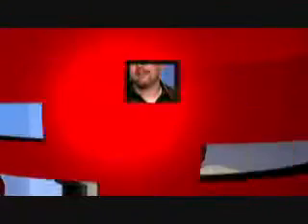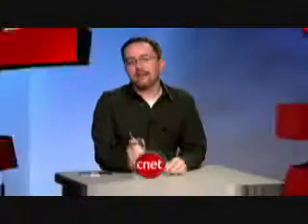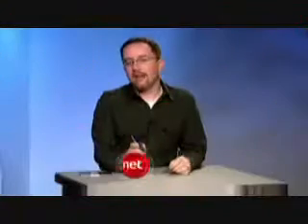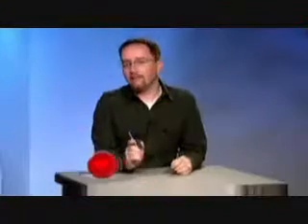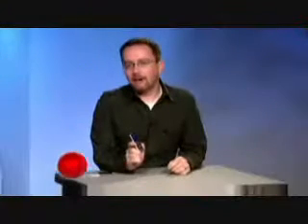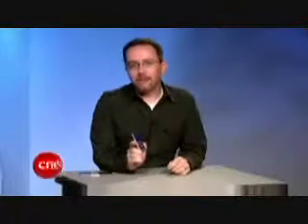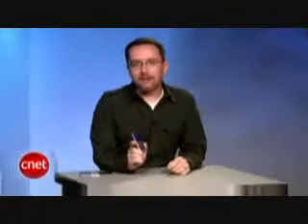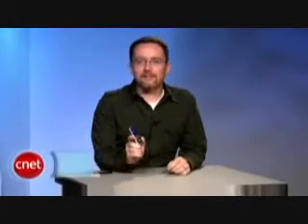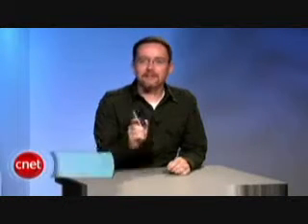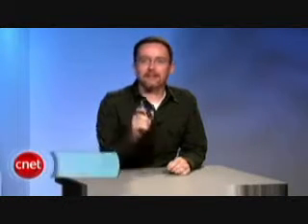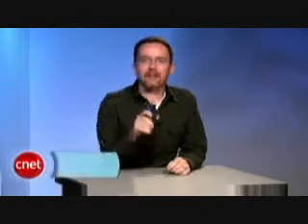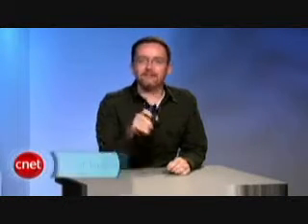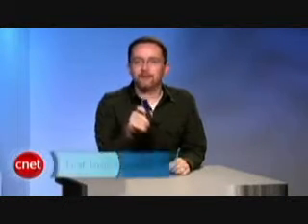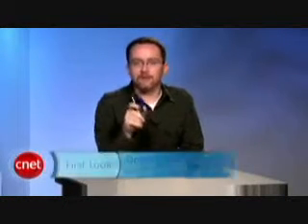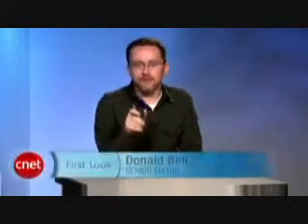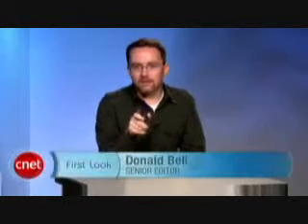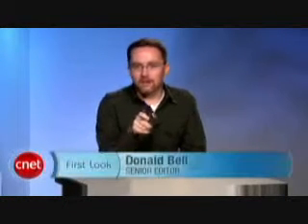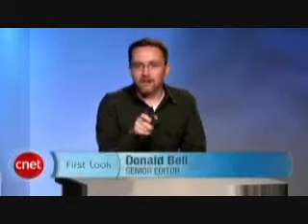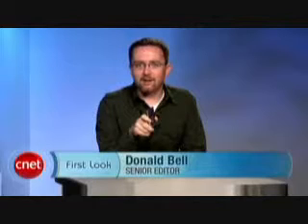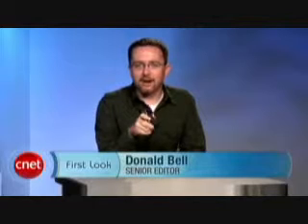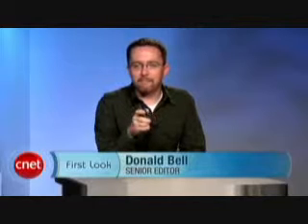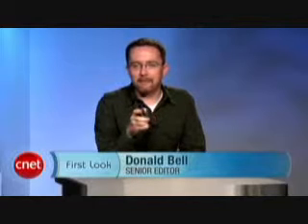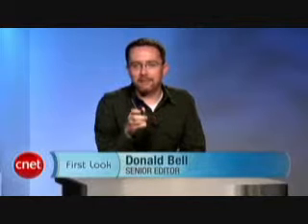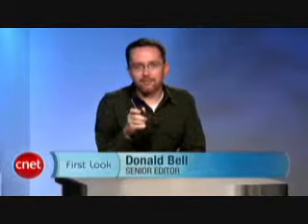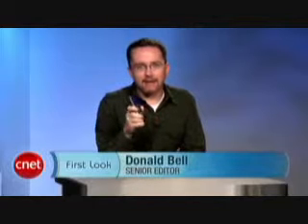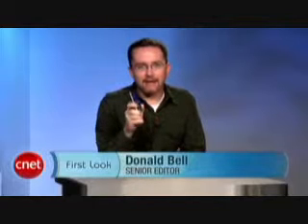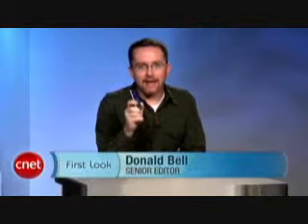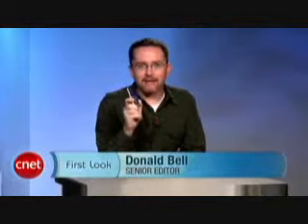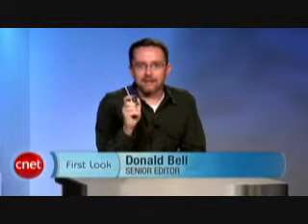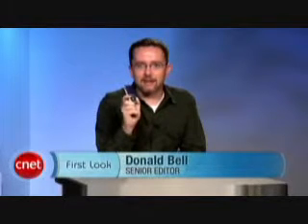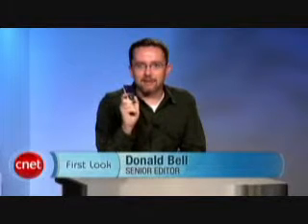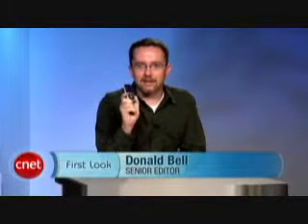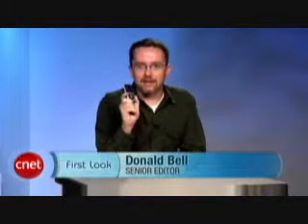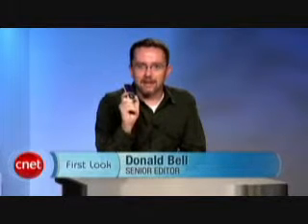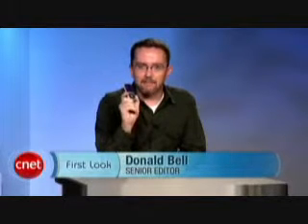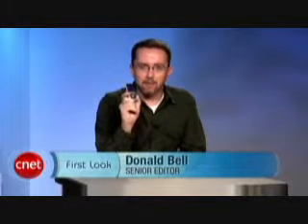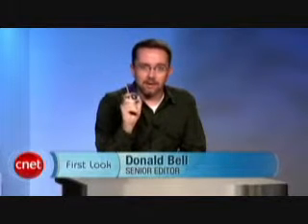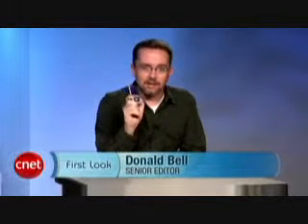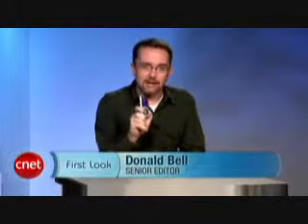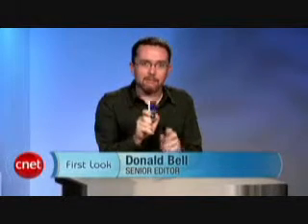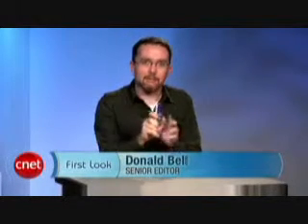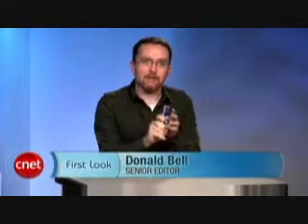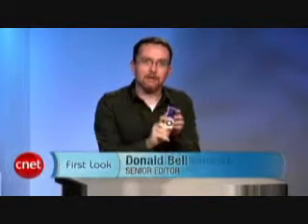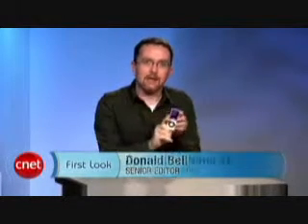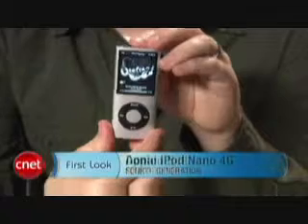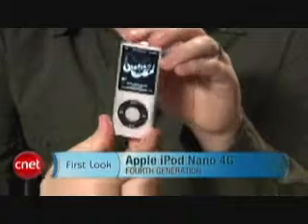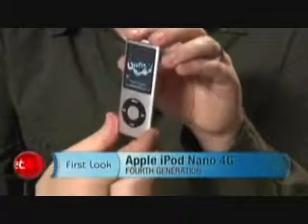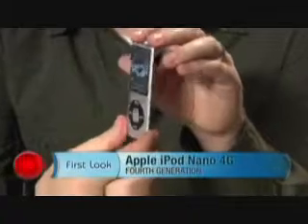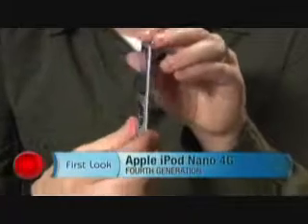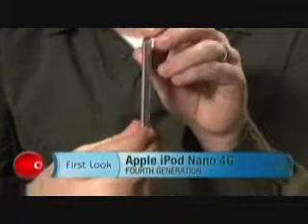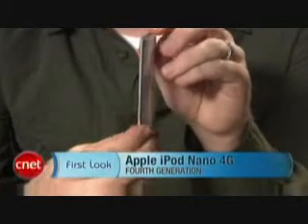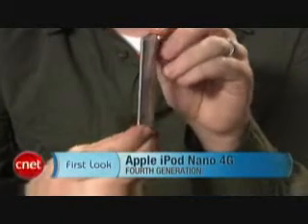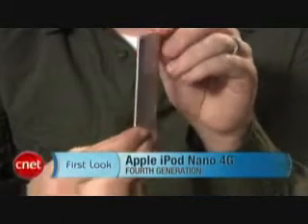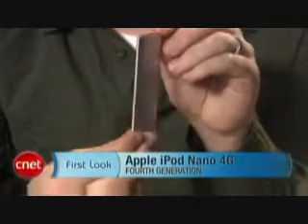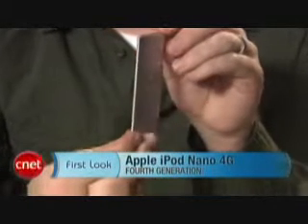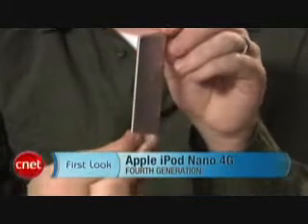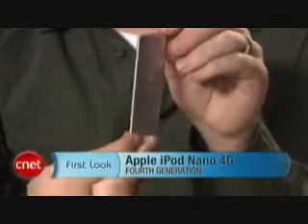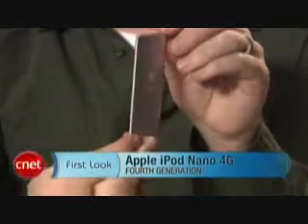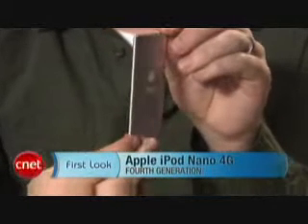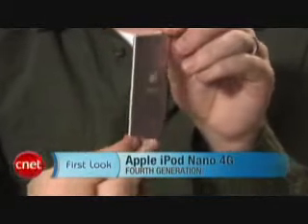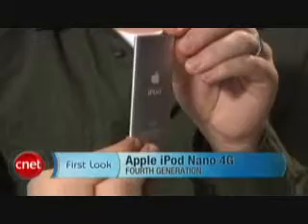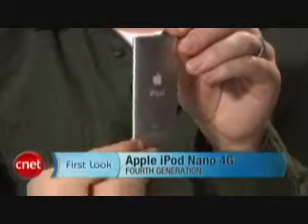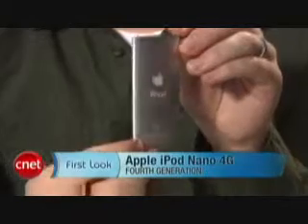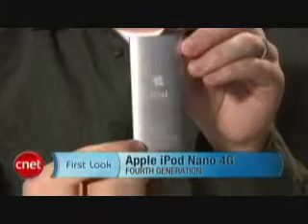Hey, I'm Donald Bell, Senior Editor for Digital Audio MP3, and today we're taking a more in-depth look at the fourth generation Apple iPod Nano.